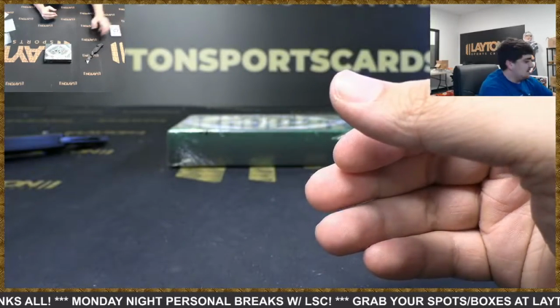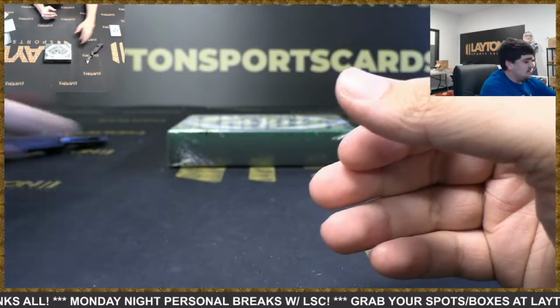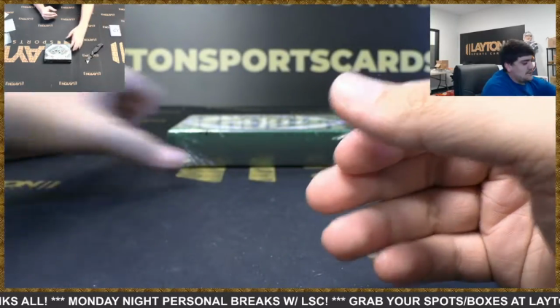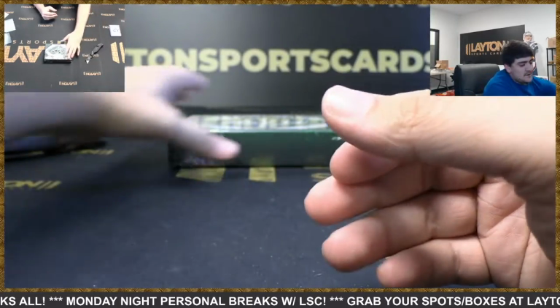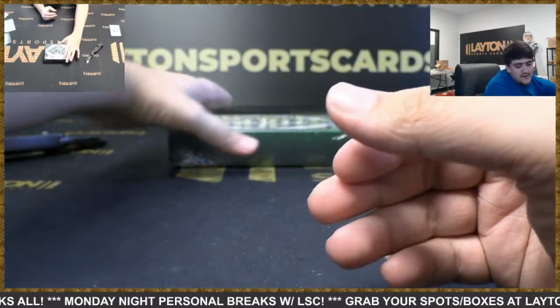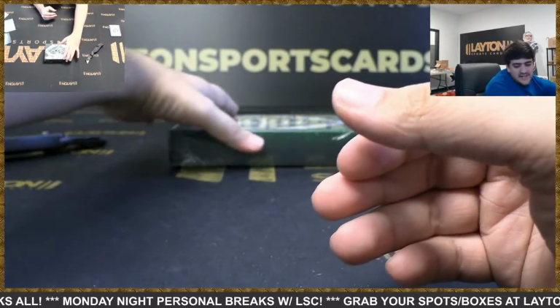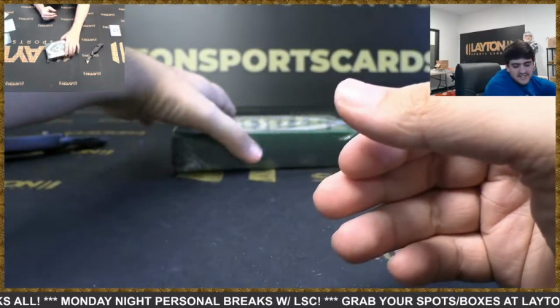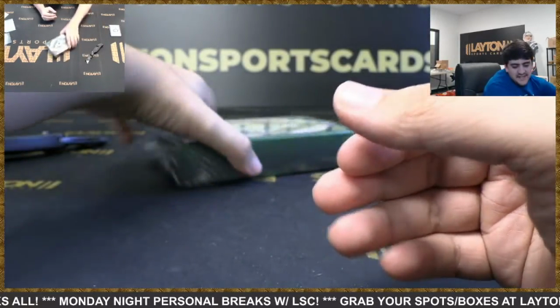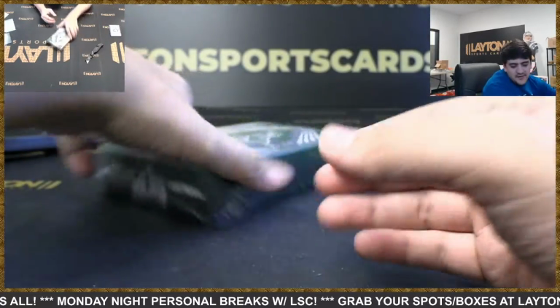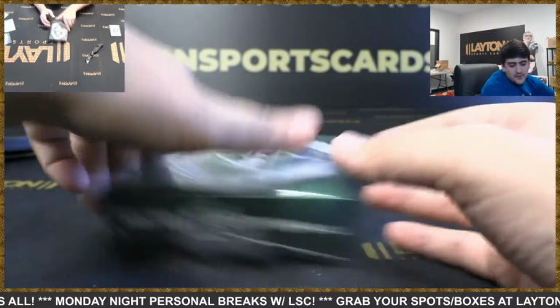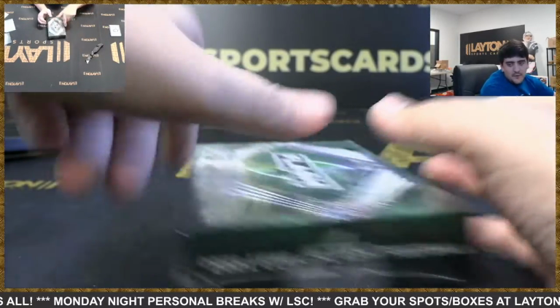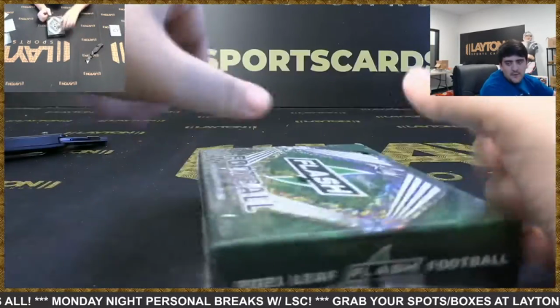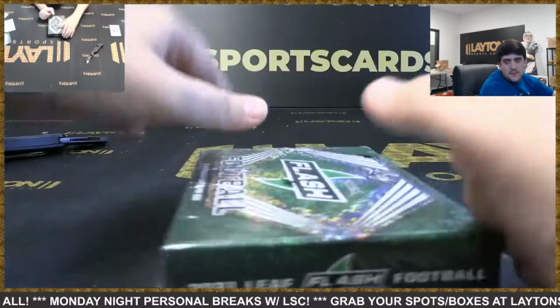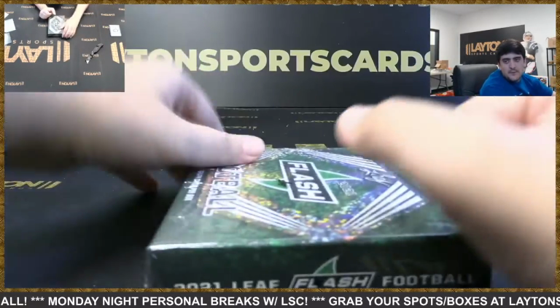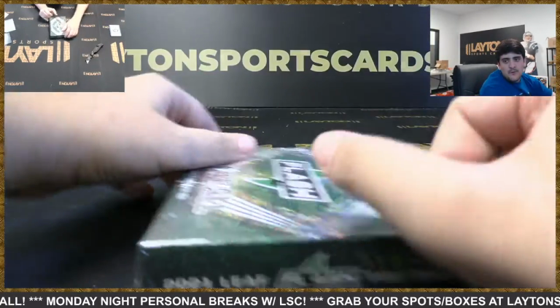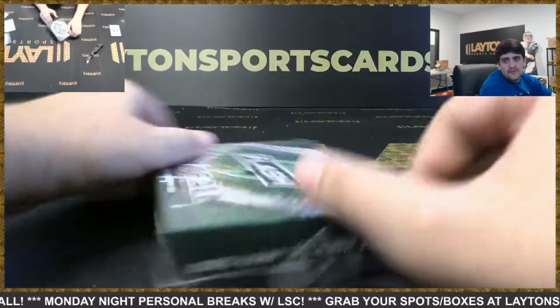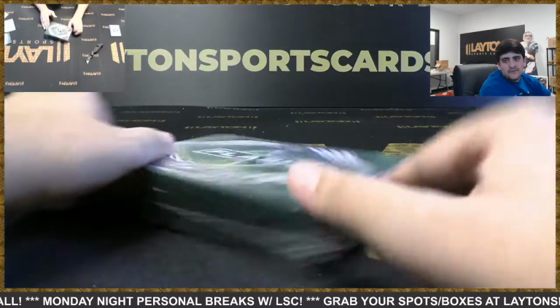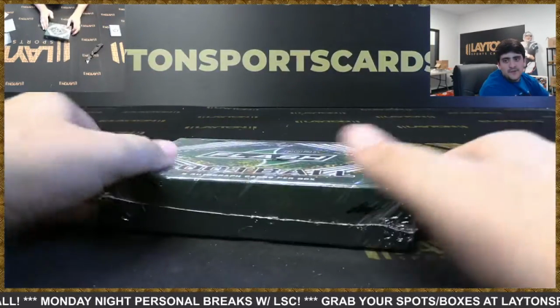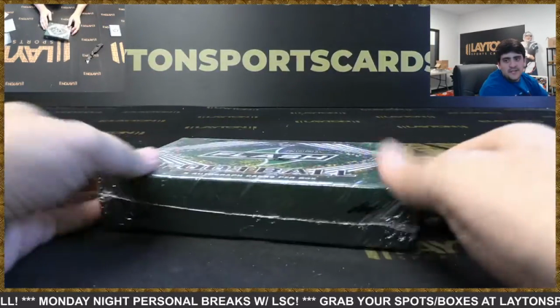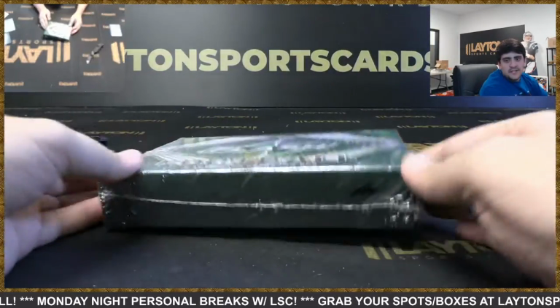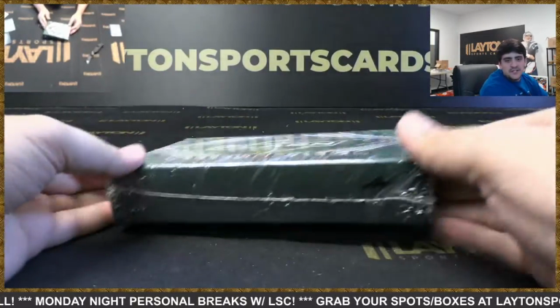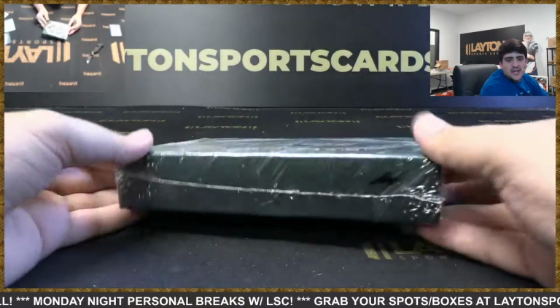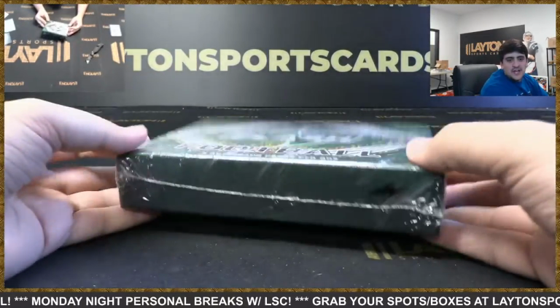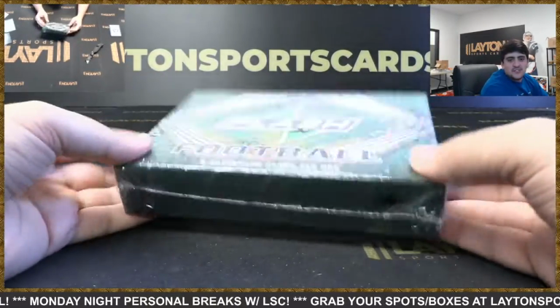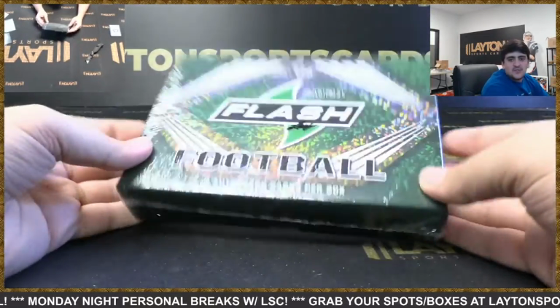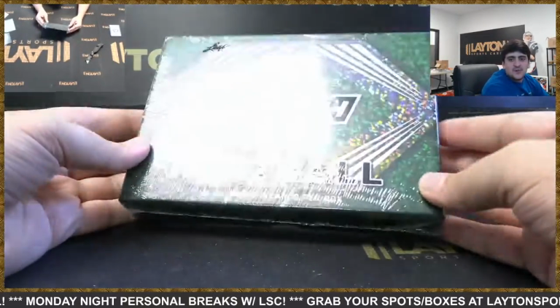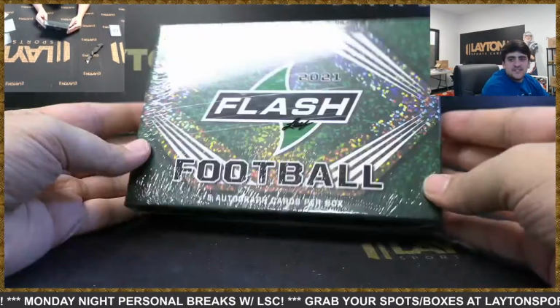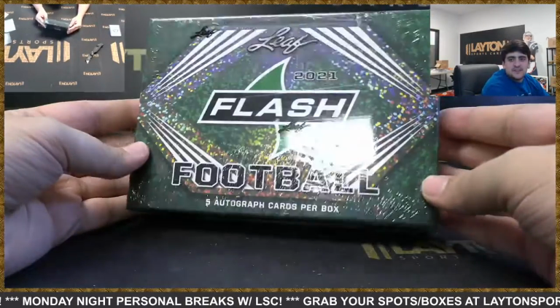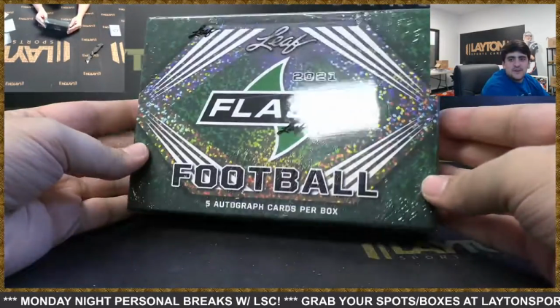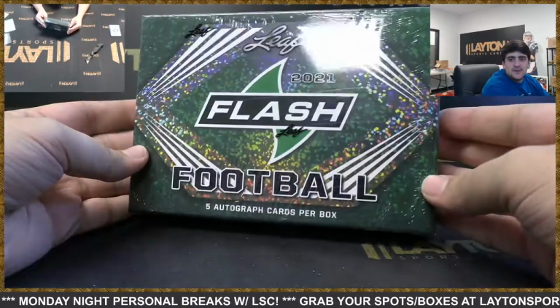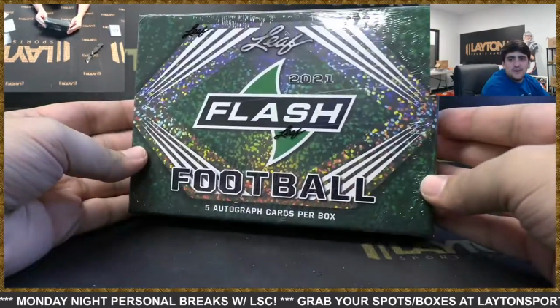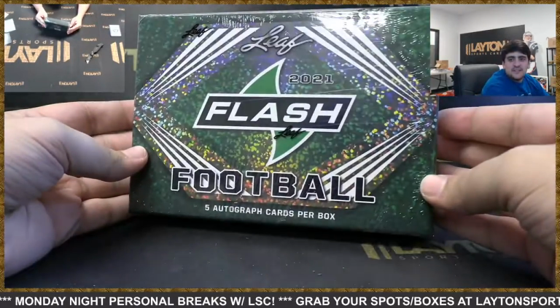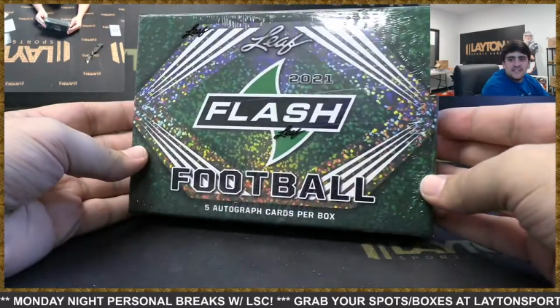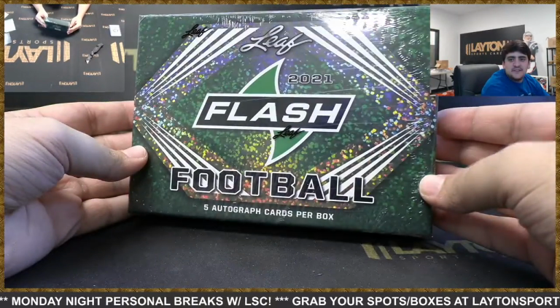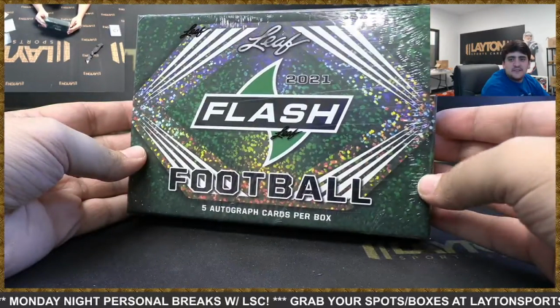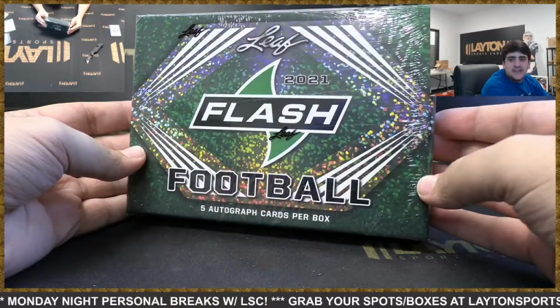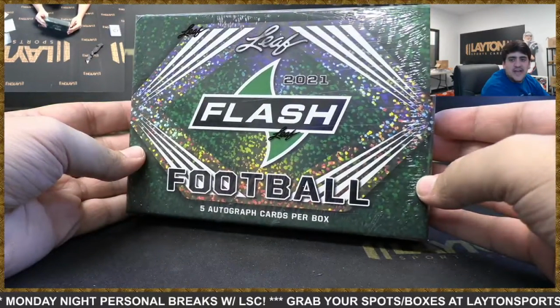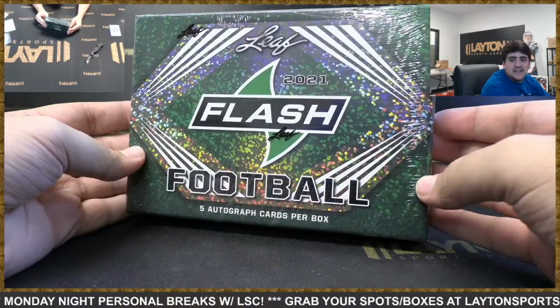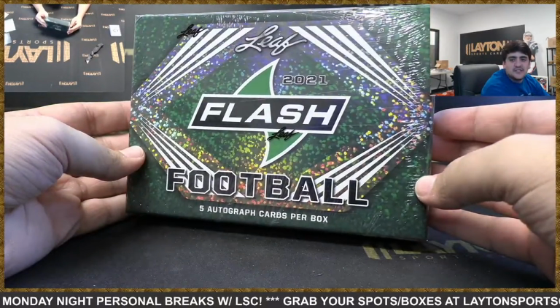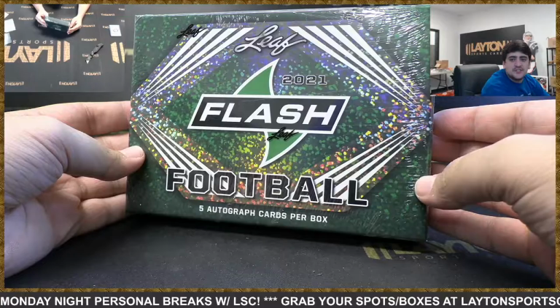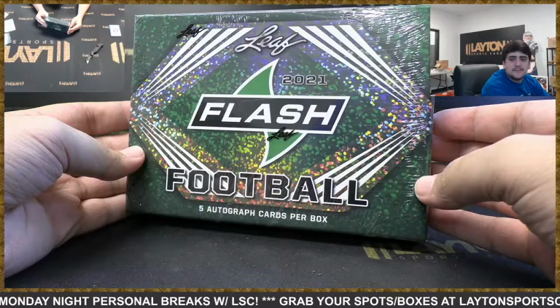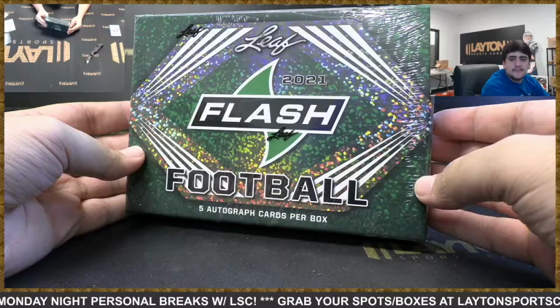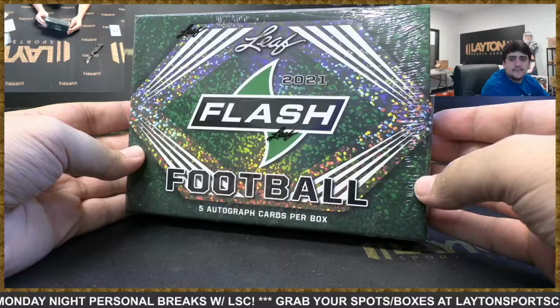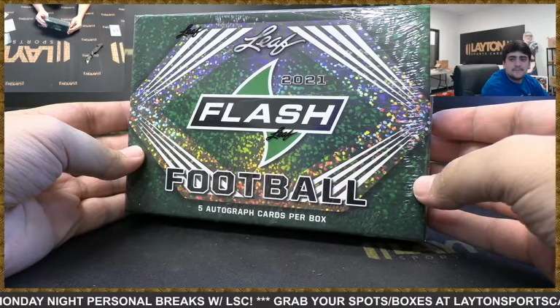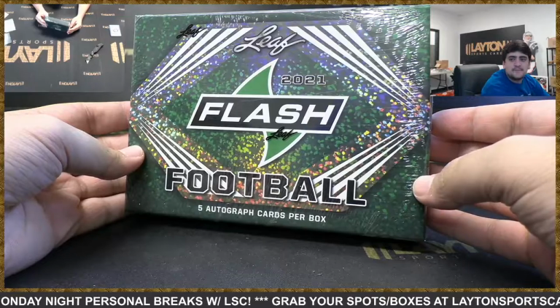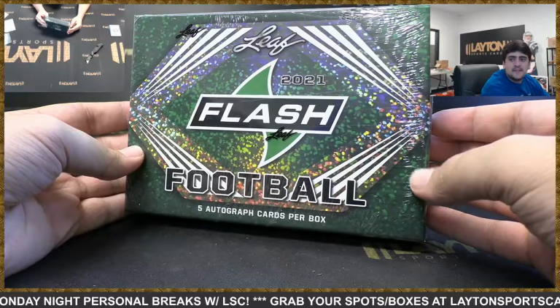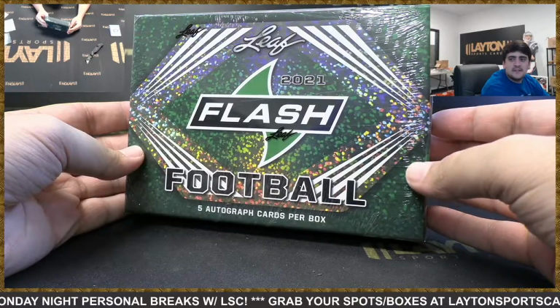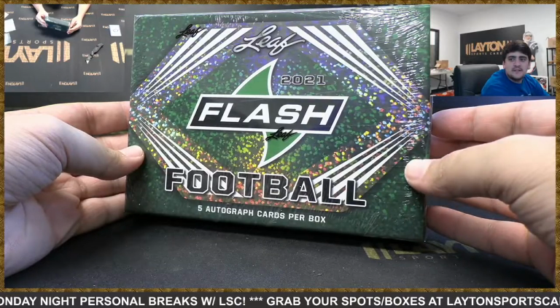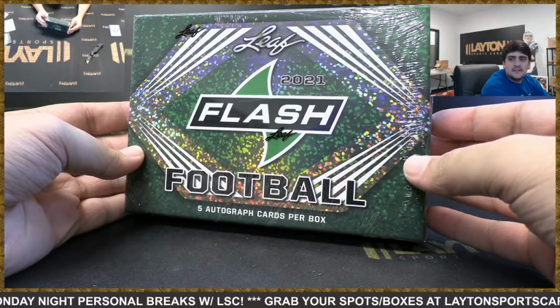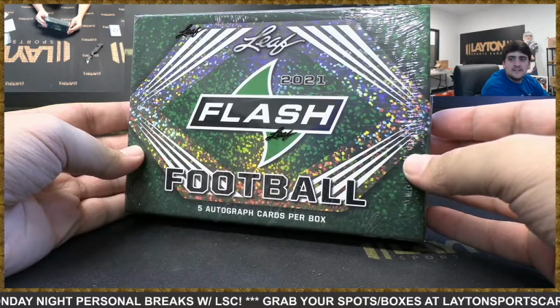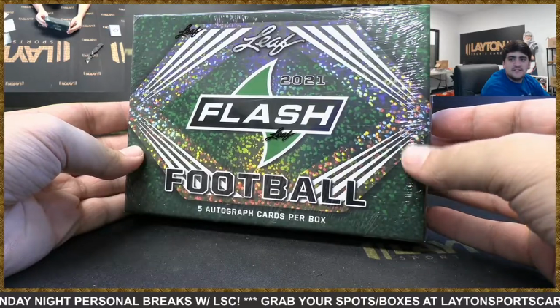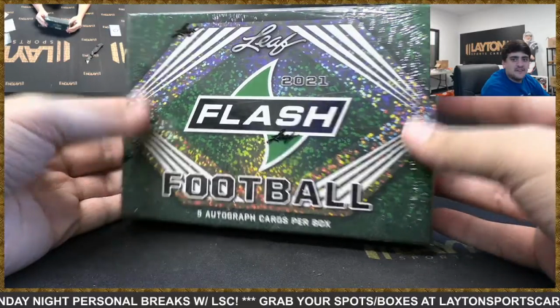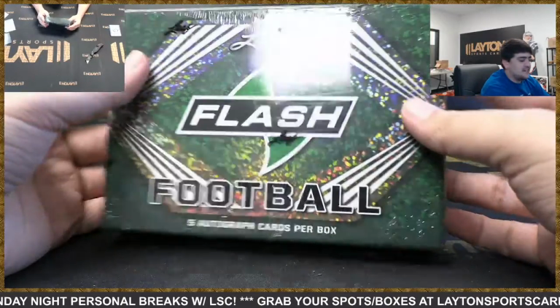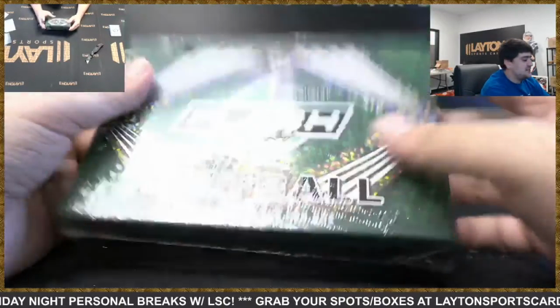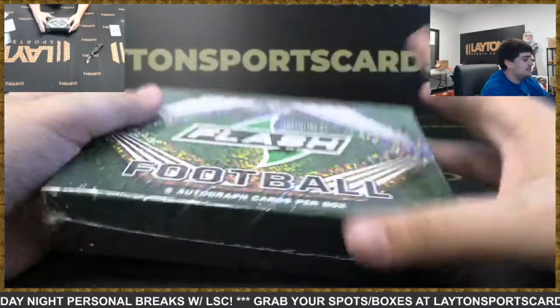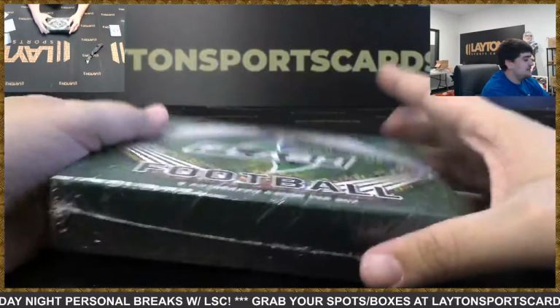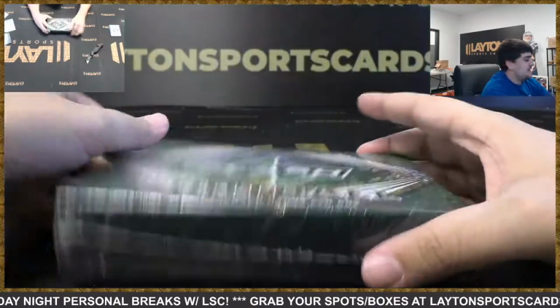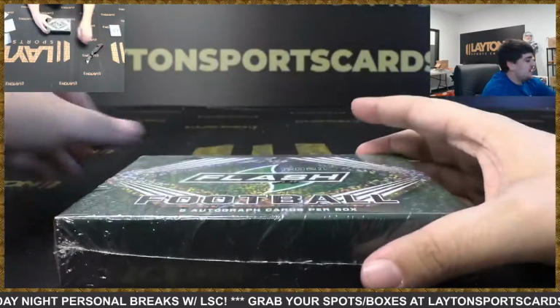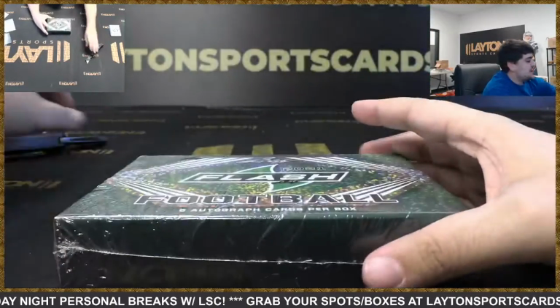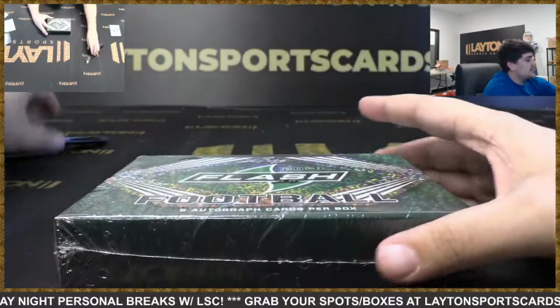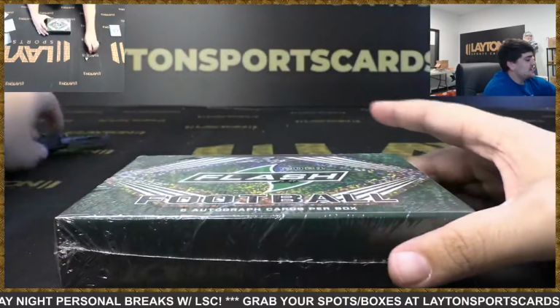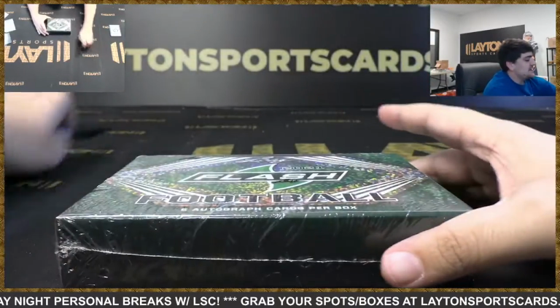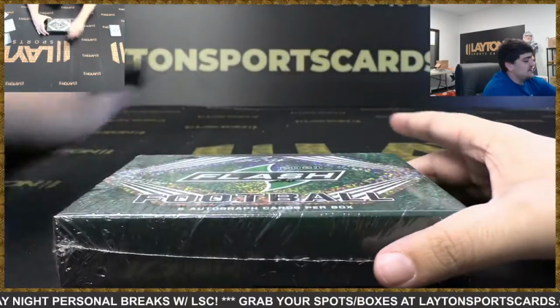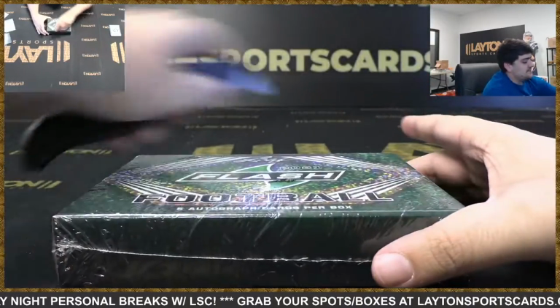Alright Derek, we'll open one more for you — good luck, 2021 Leaf Flash. Let's find a QB auto in here.